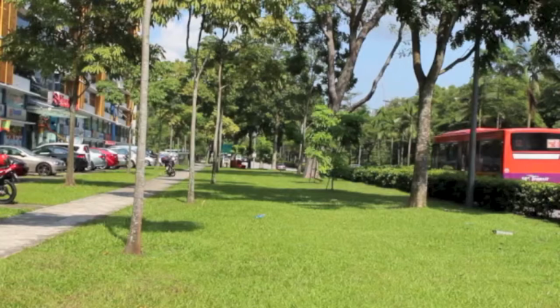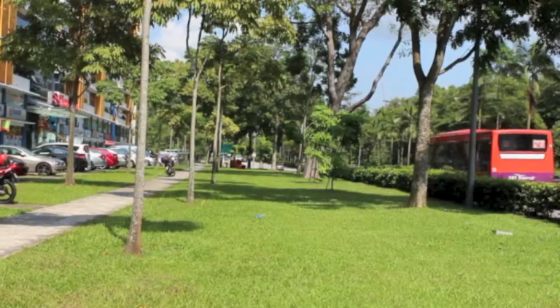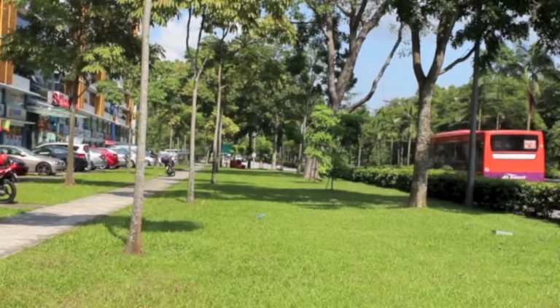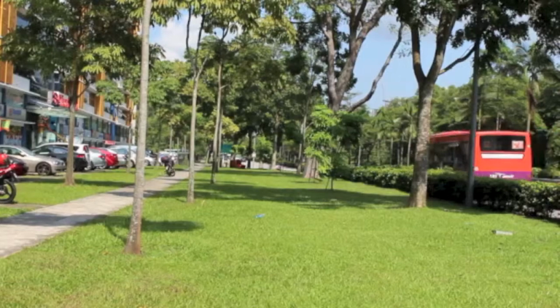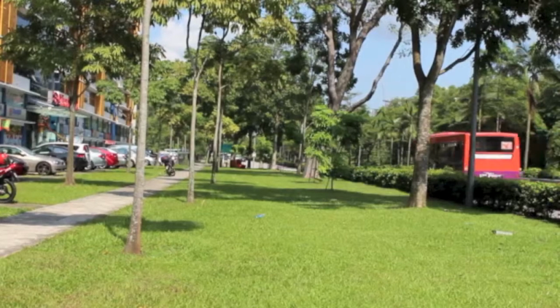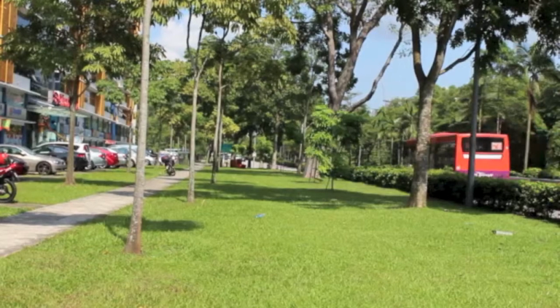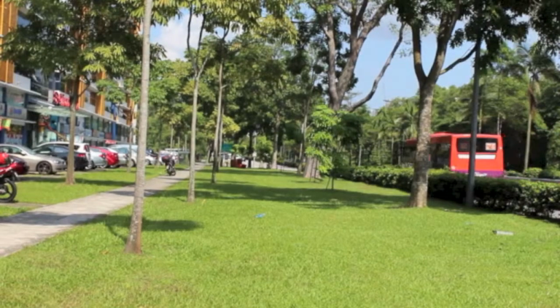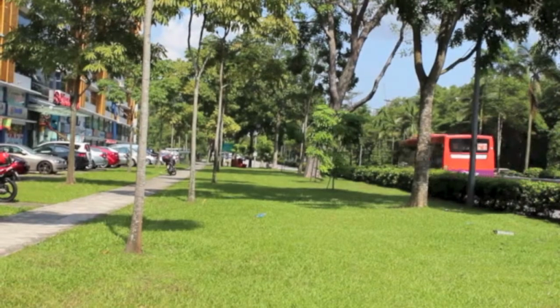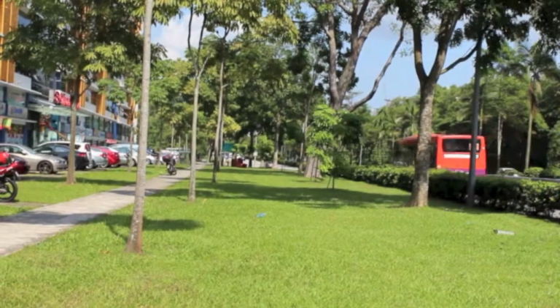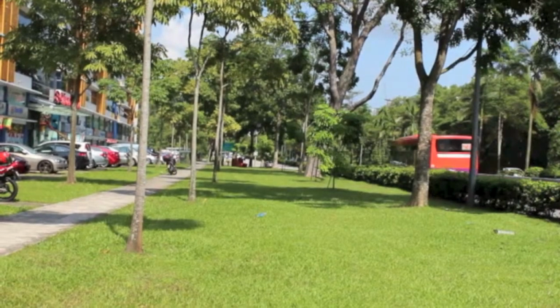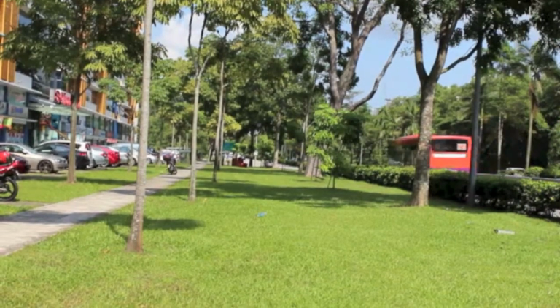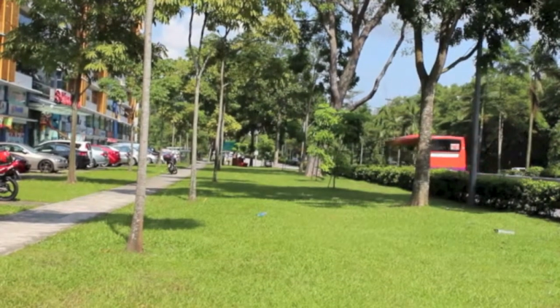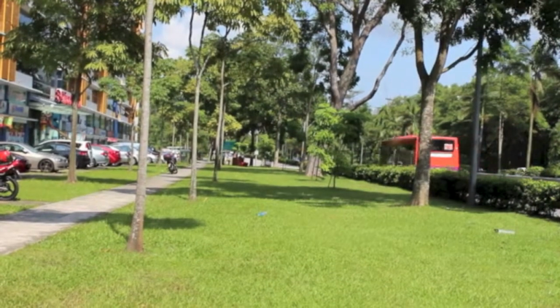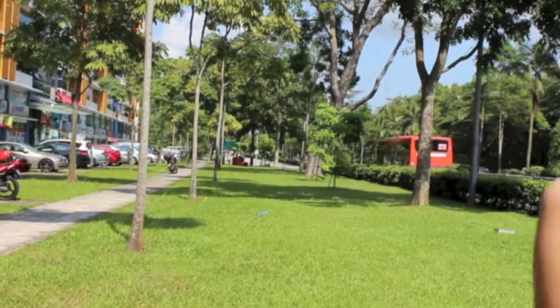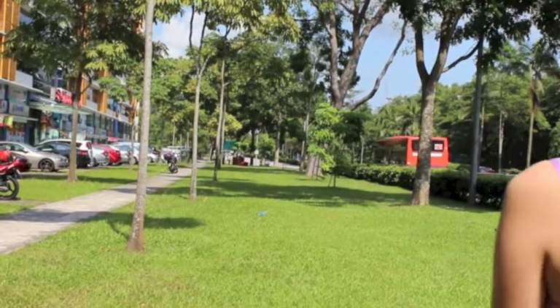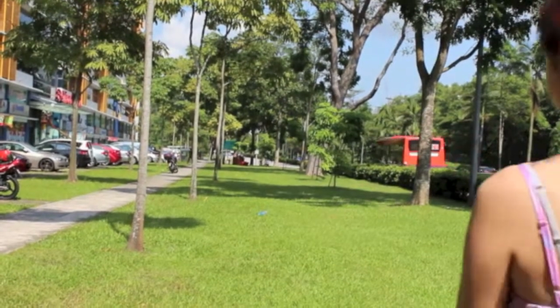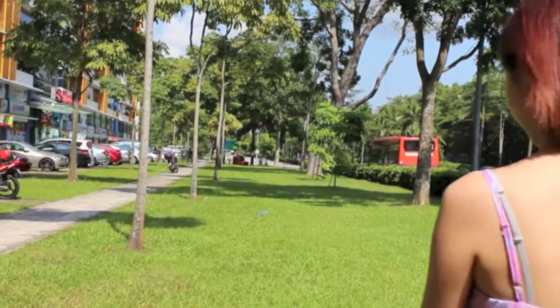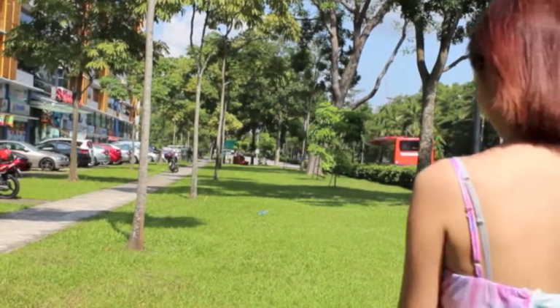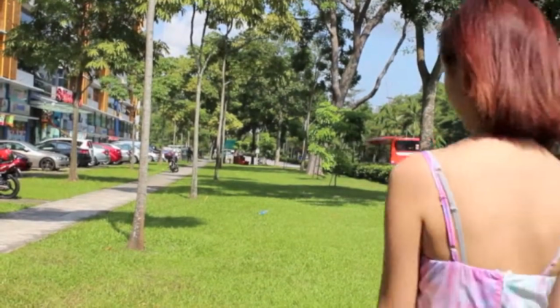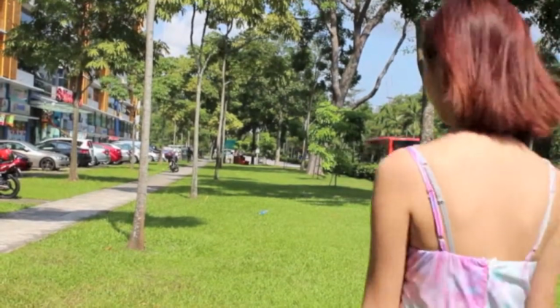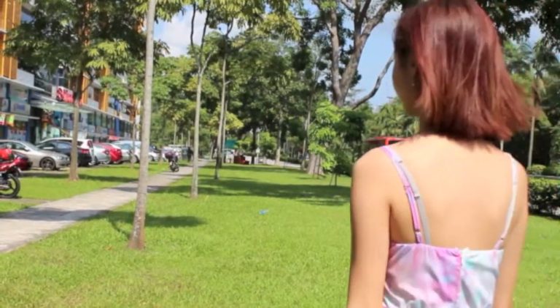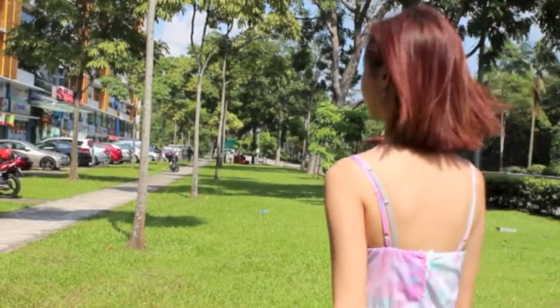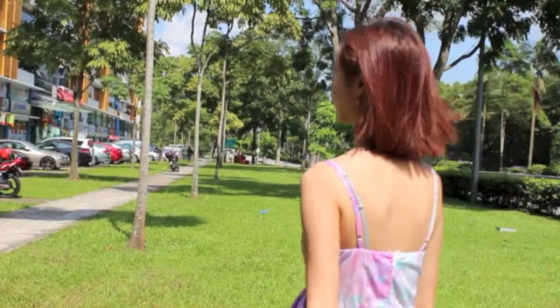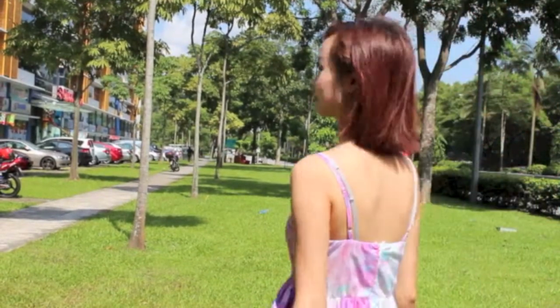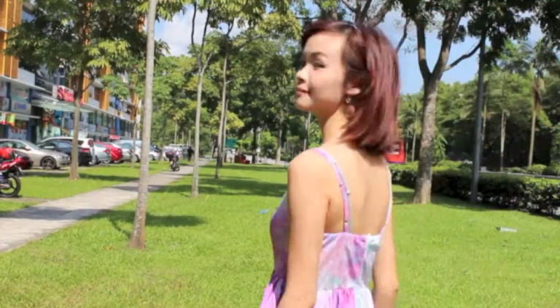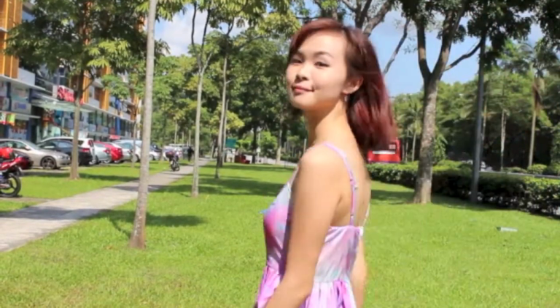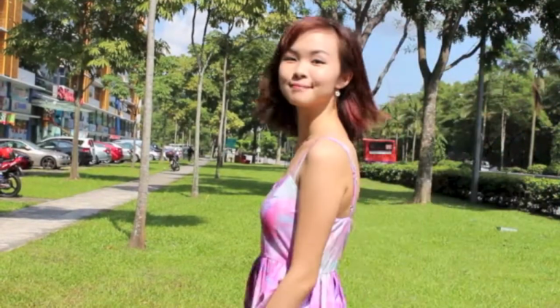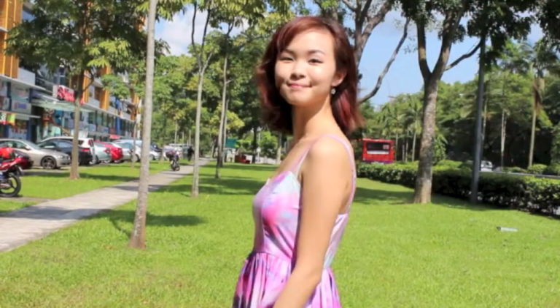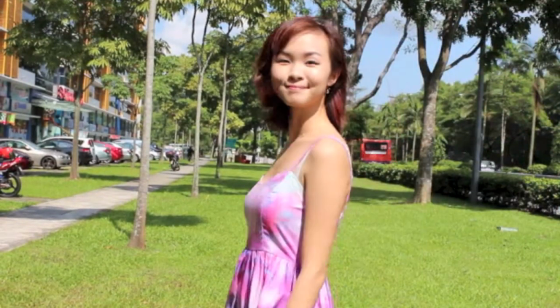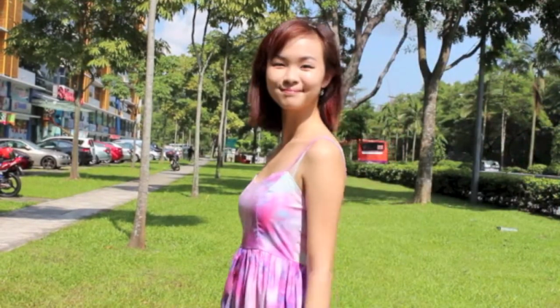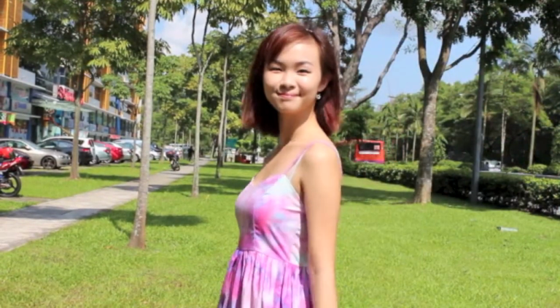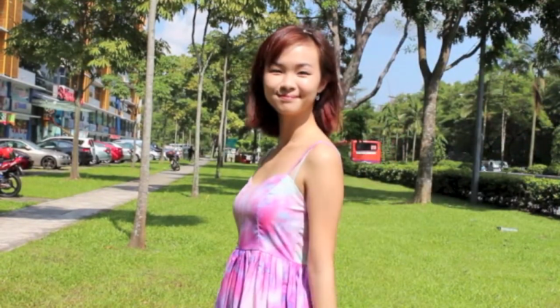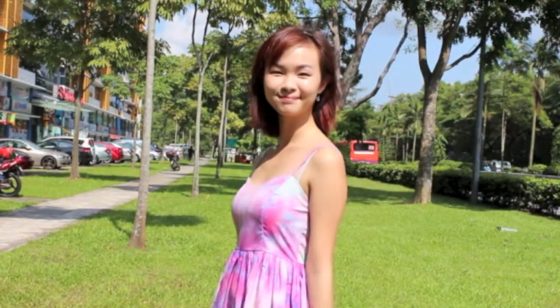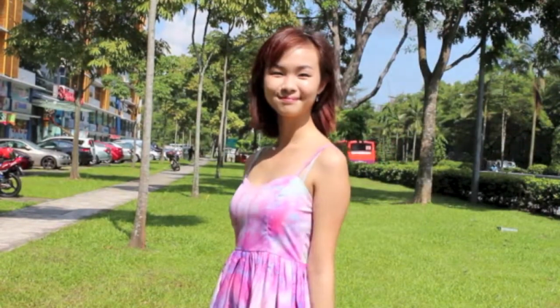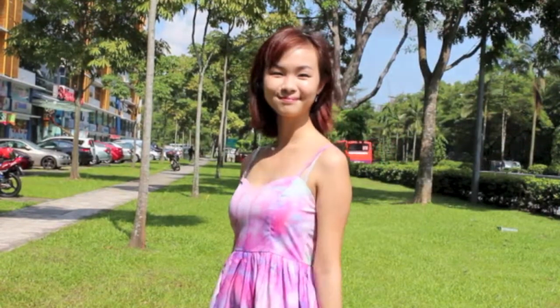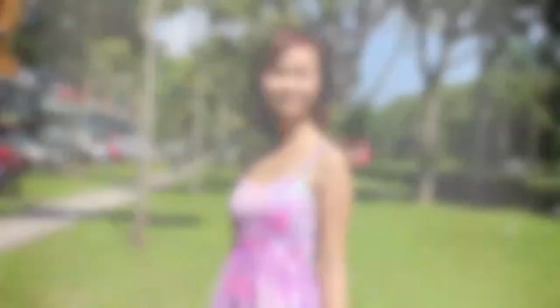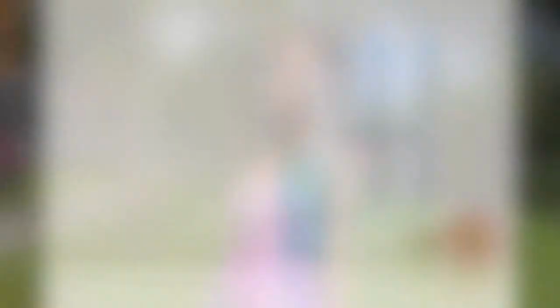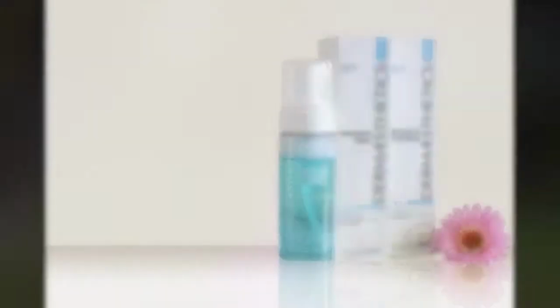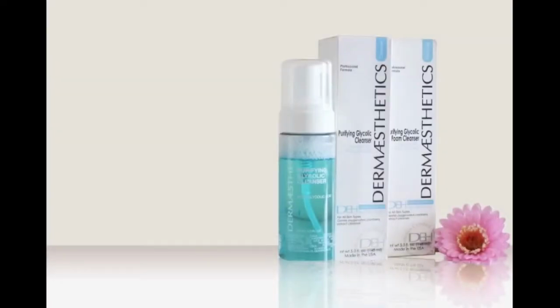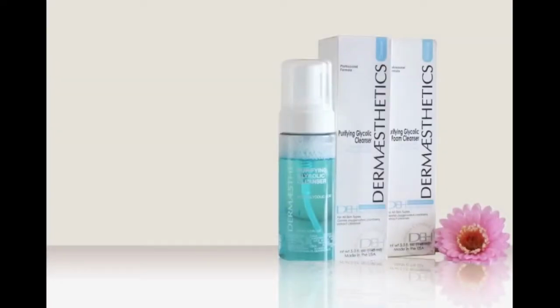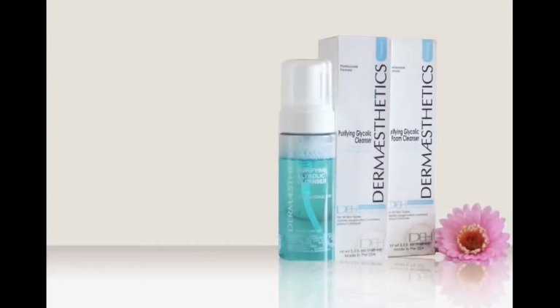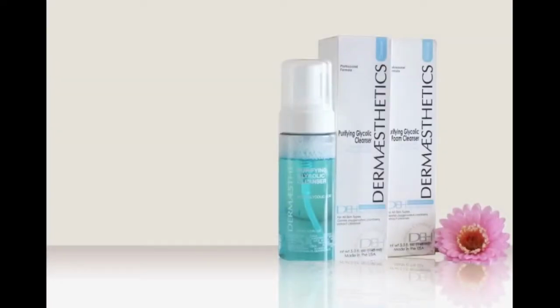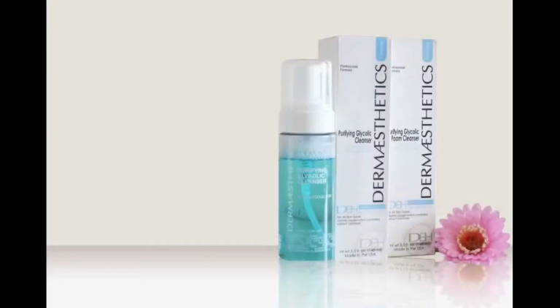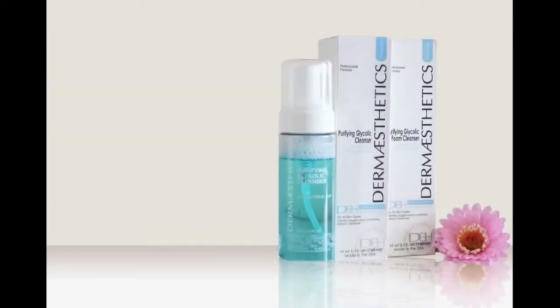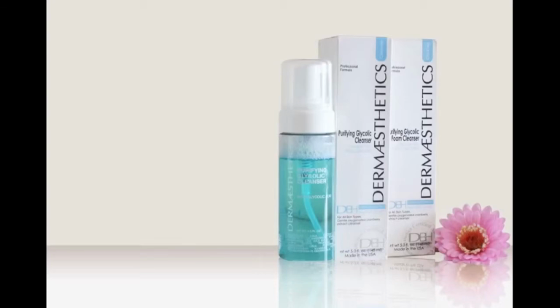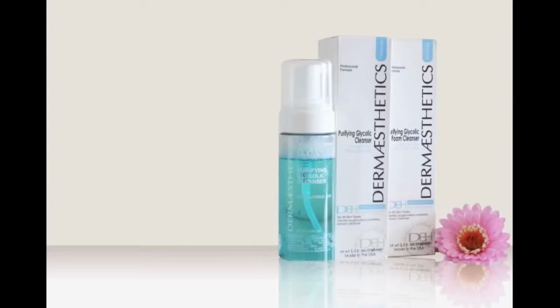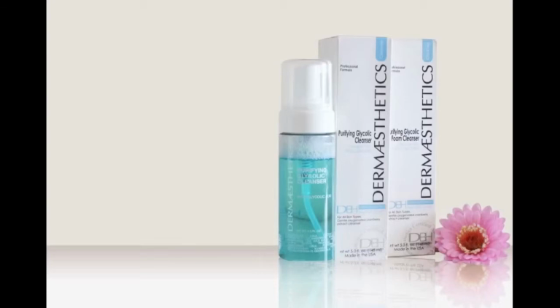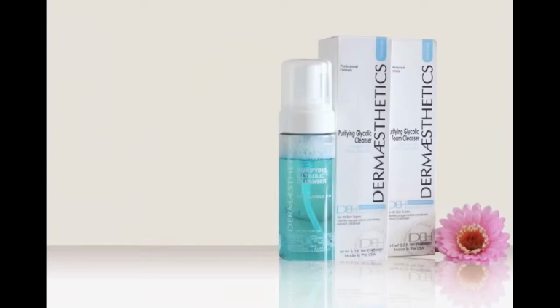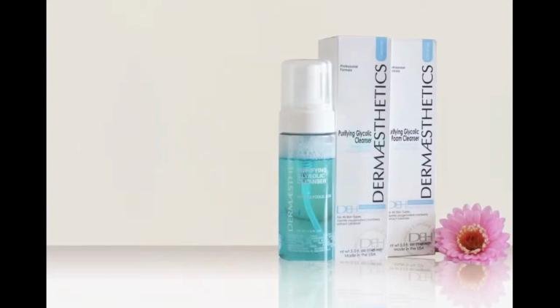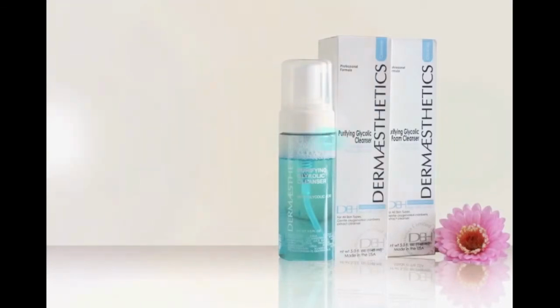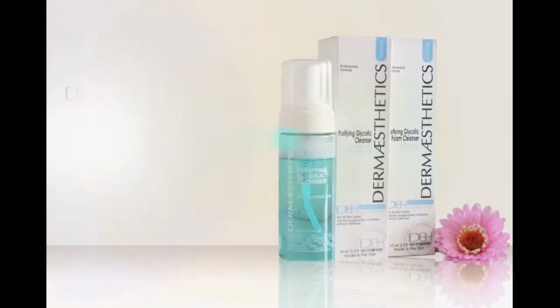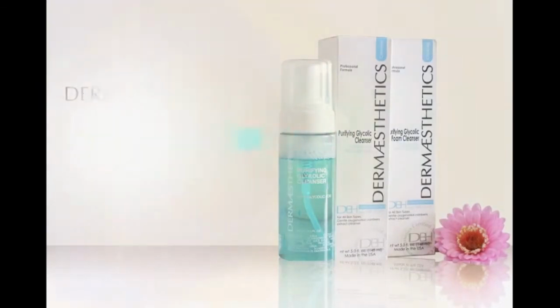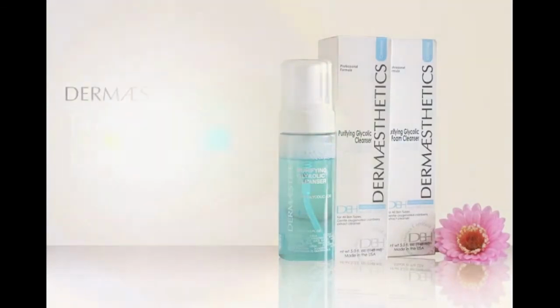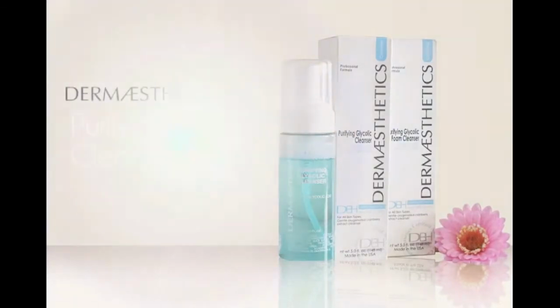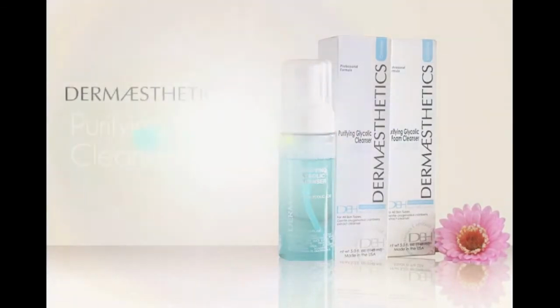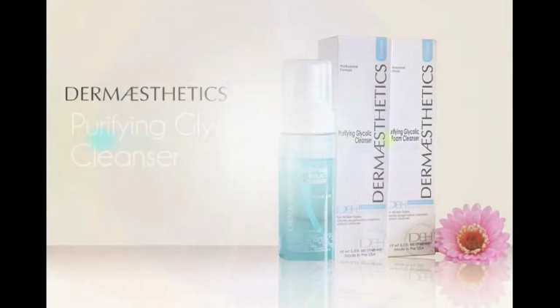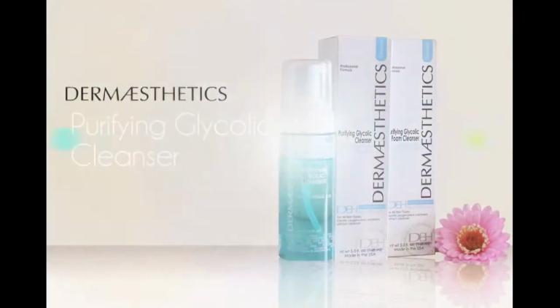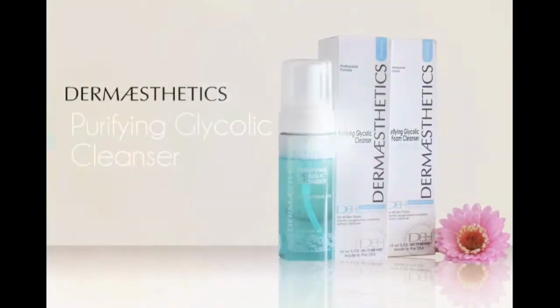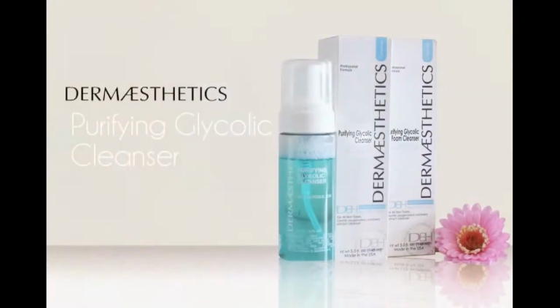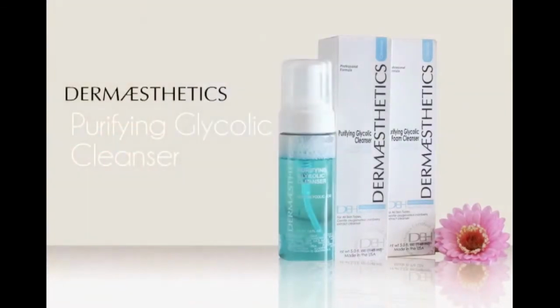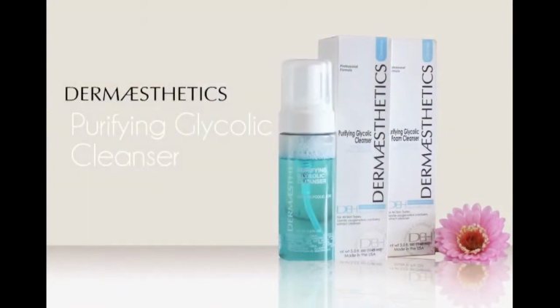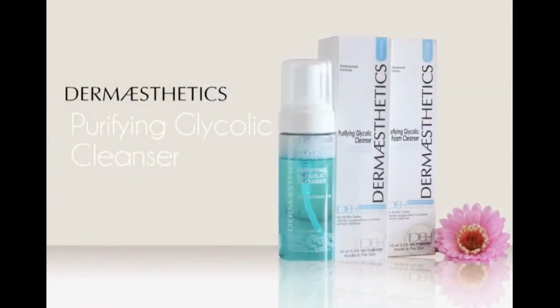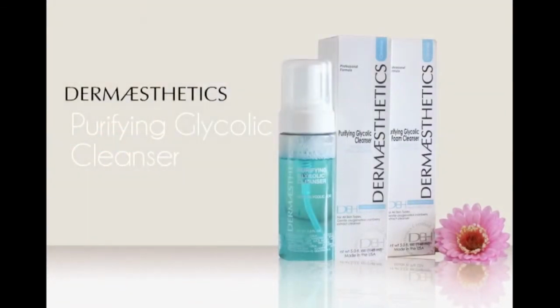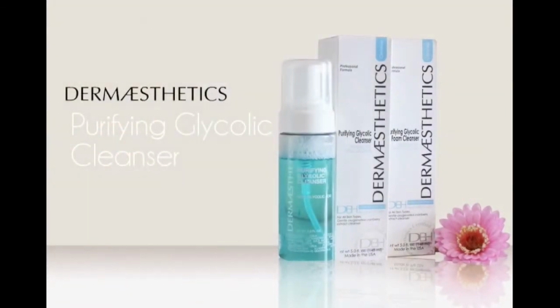Looking for a cleanser that helps to clean and exfoliate your skin? Introducing Purifying Glycolic Foam by Dermostatics.